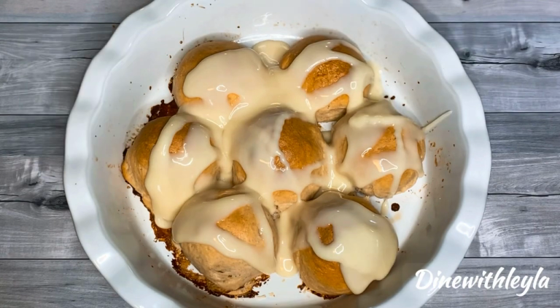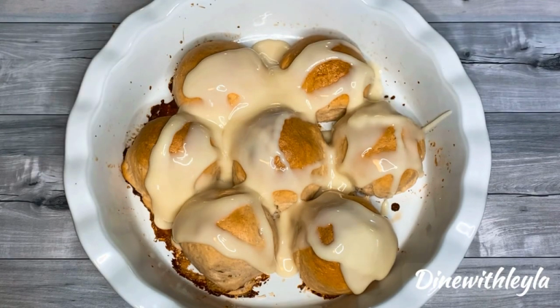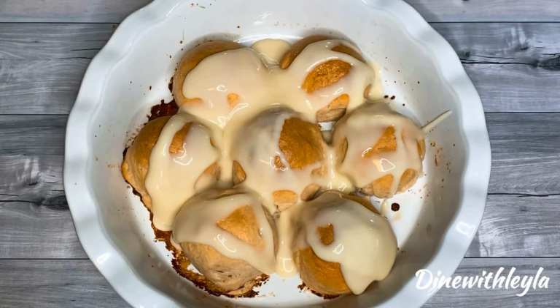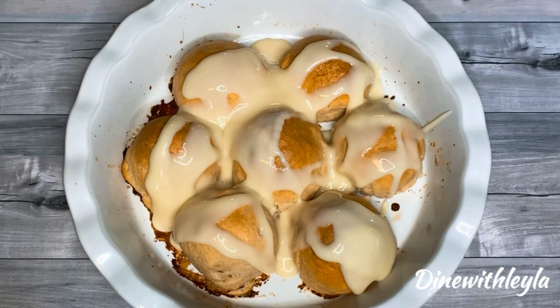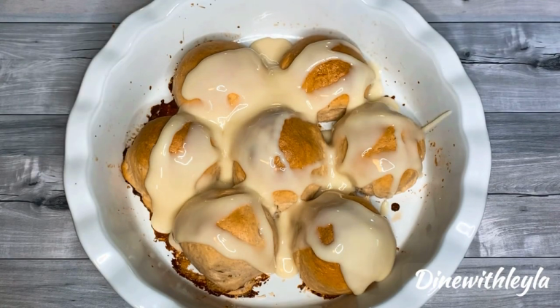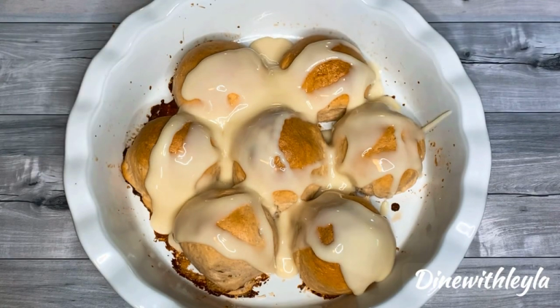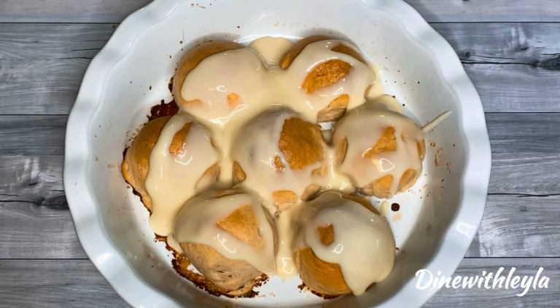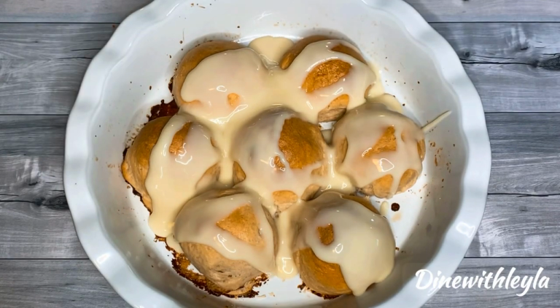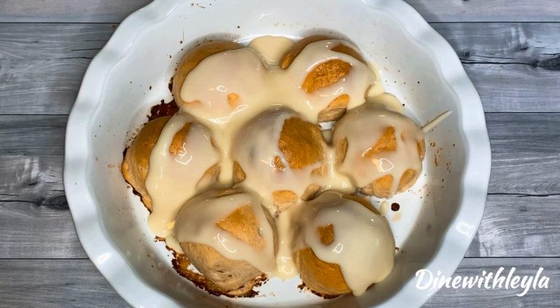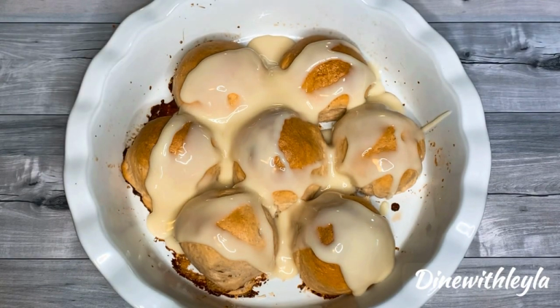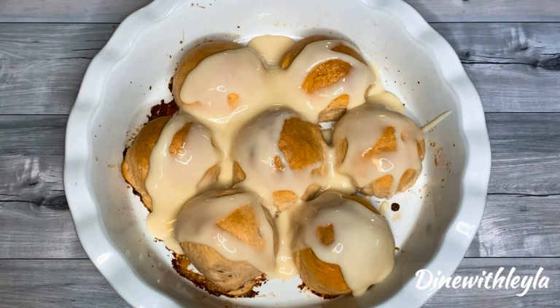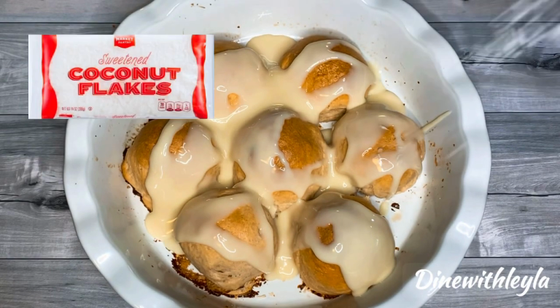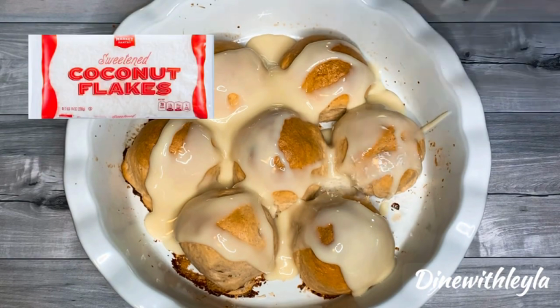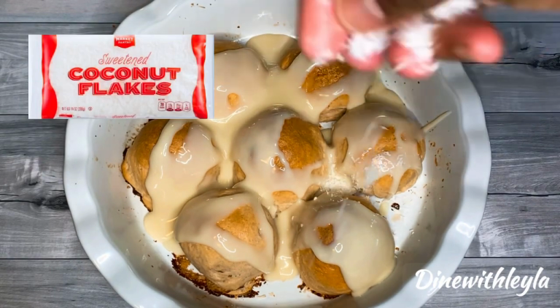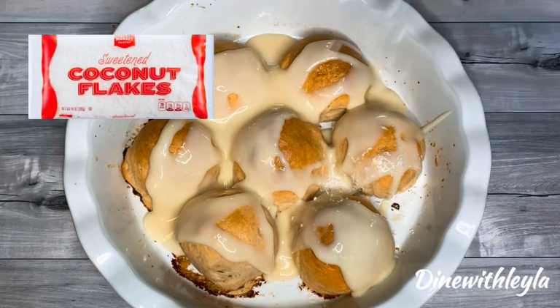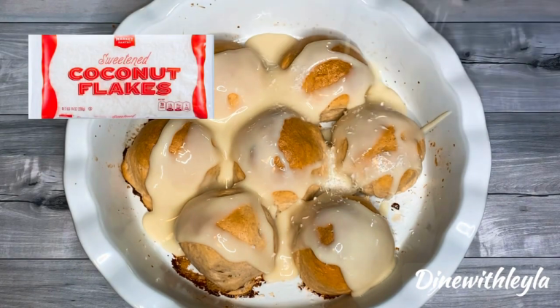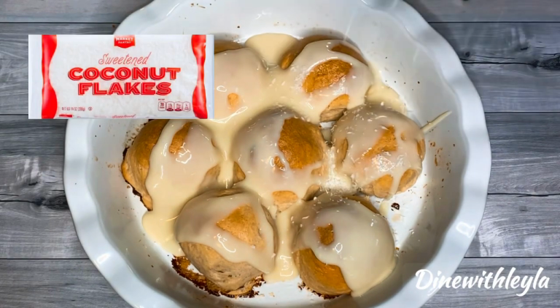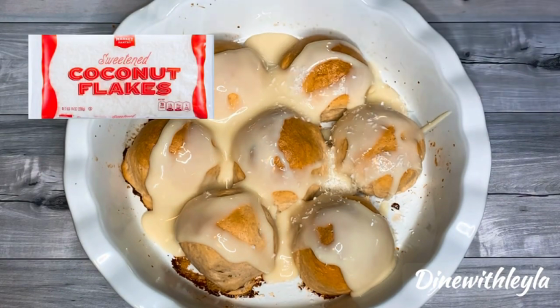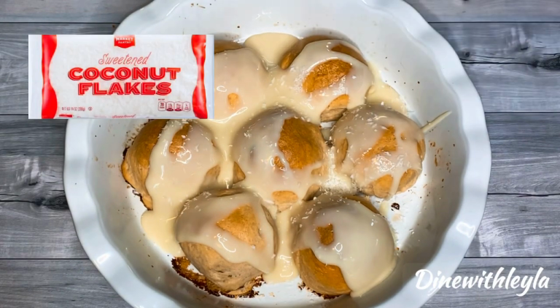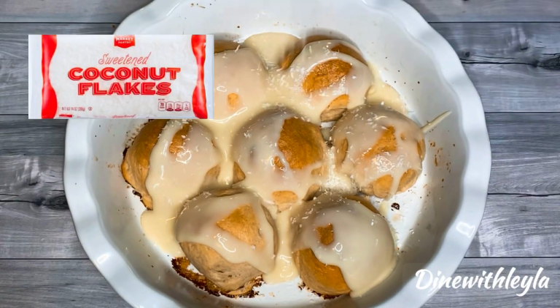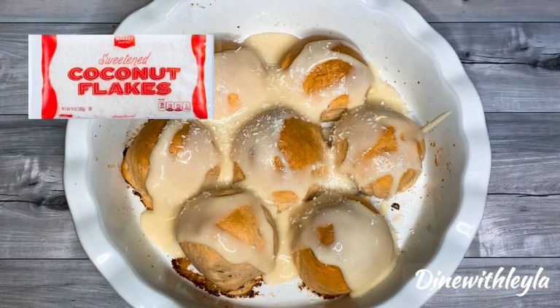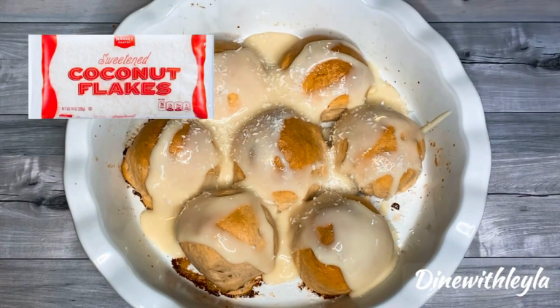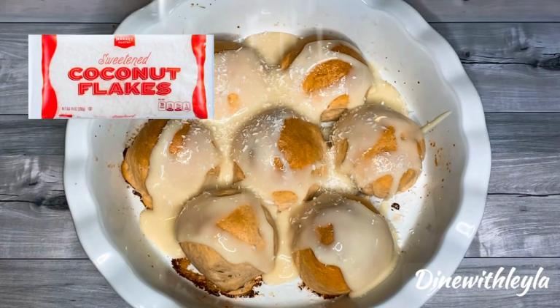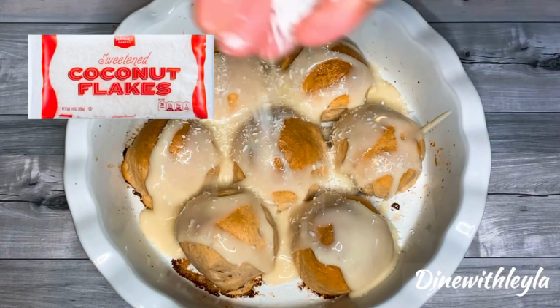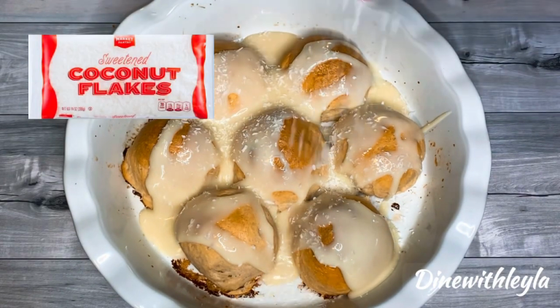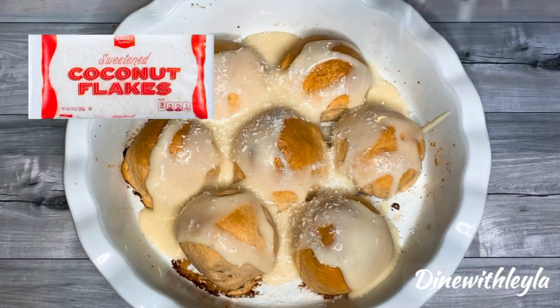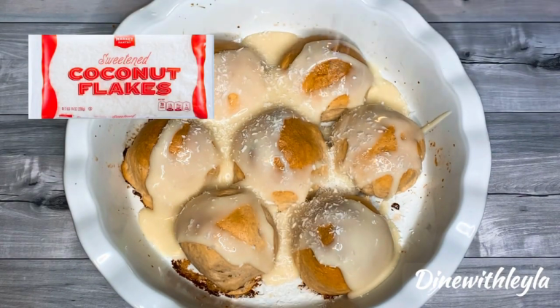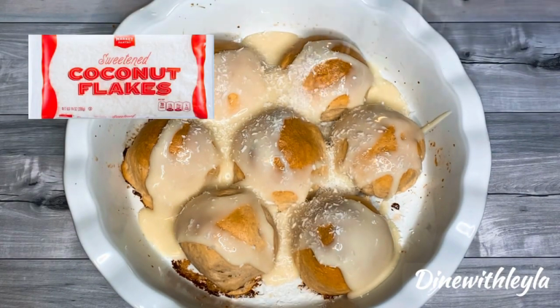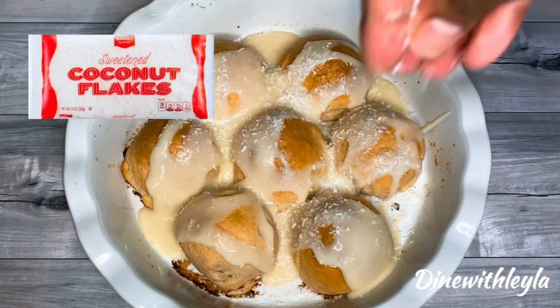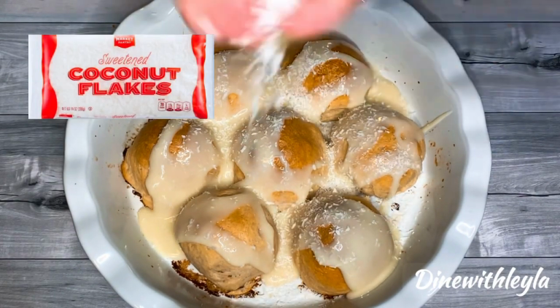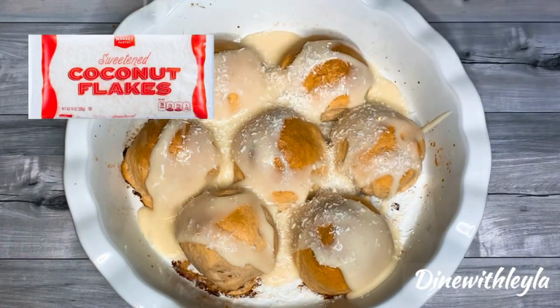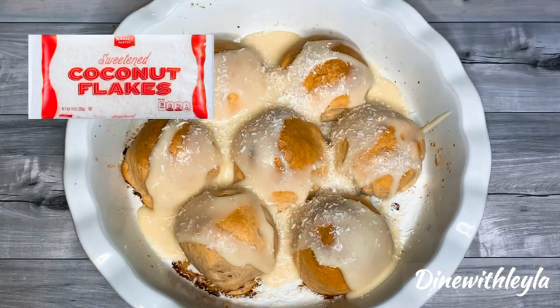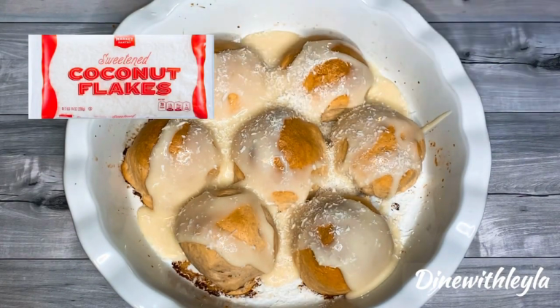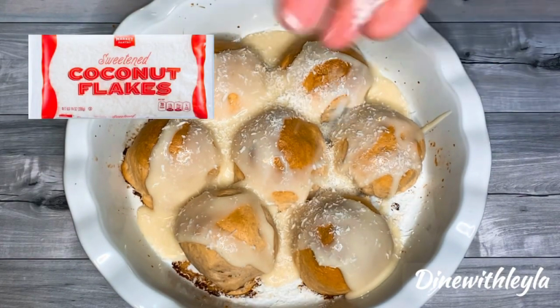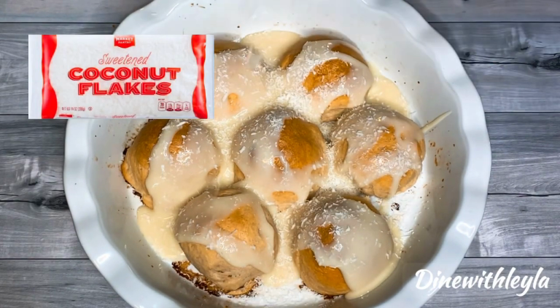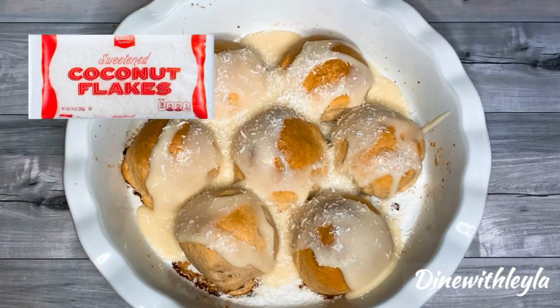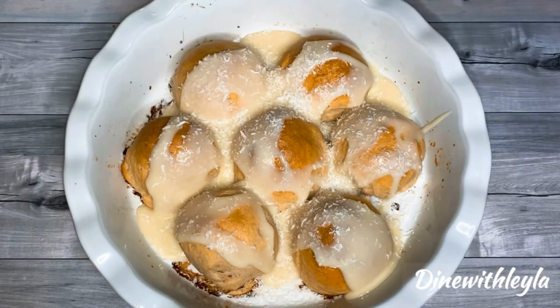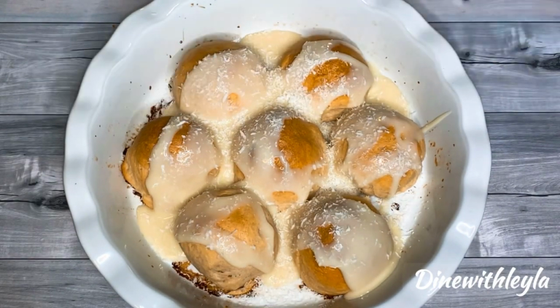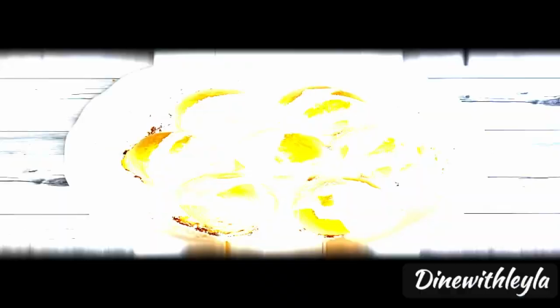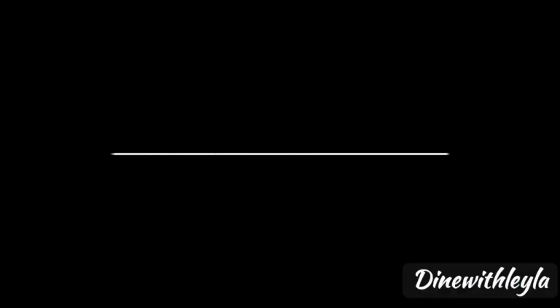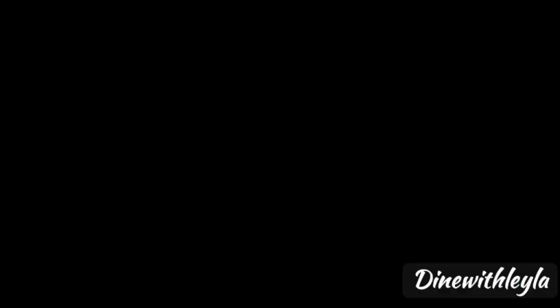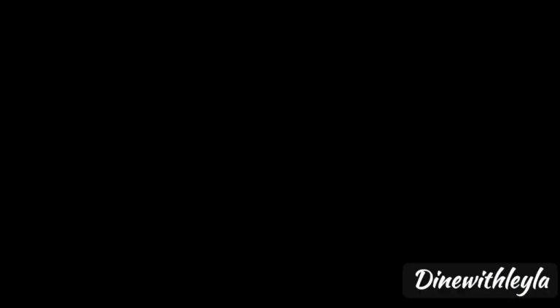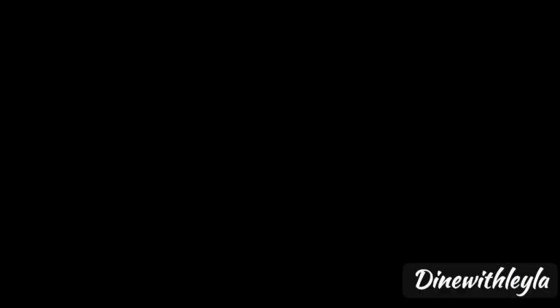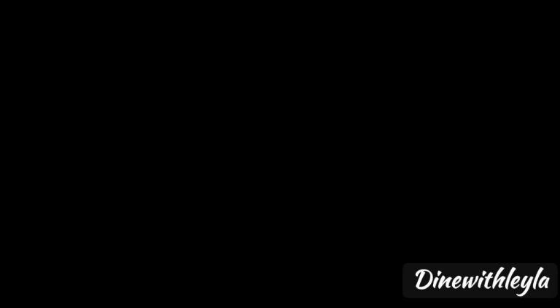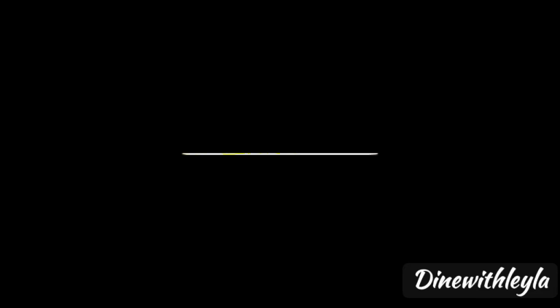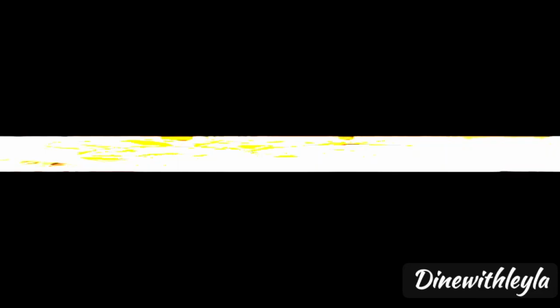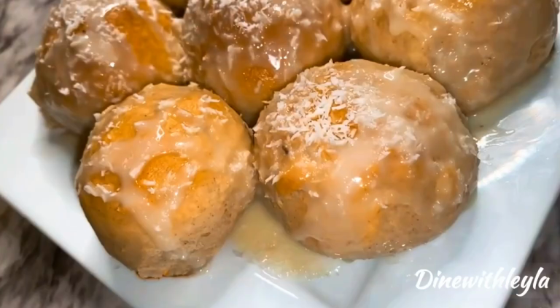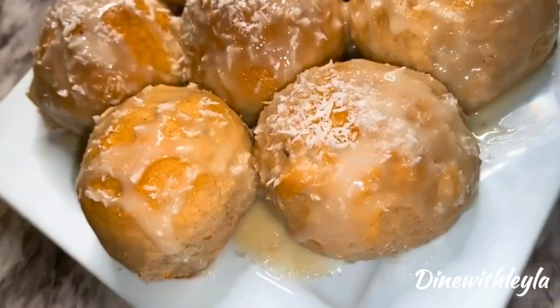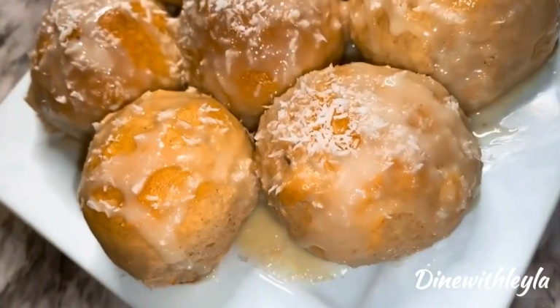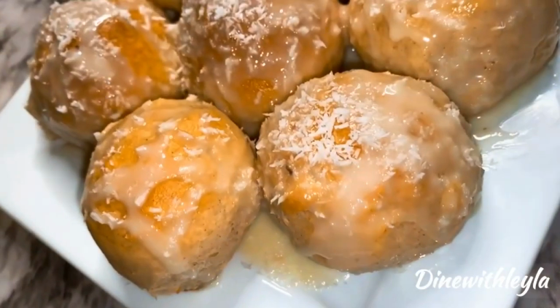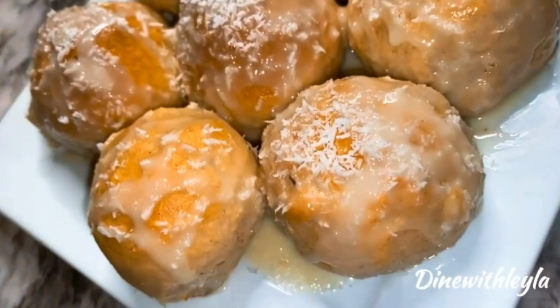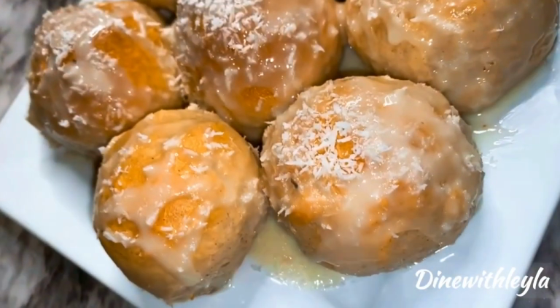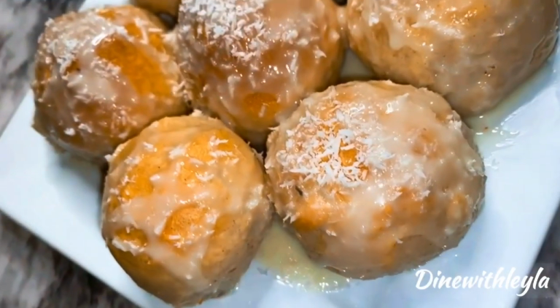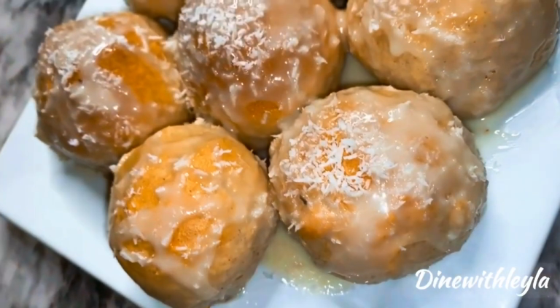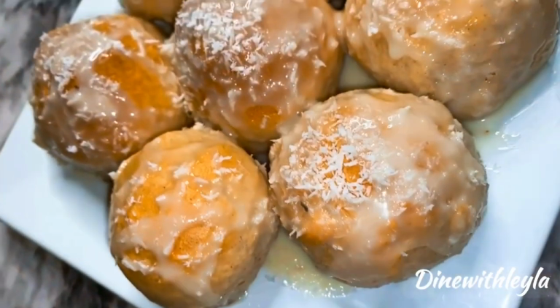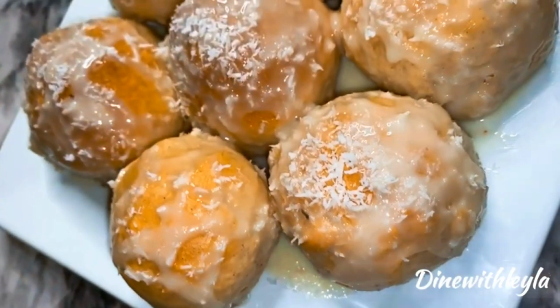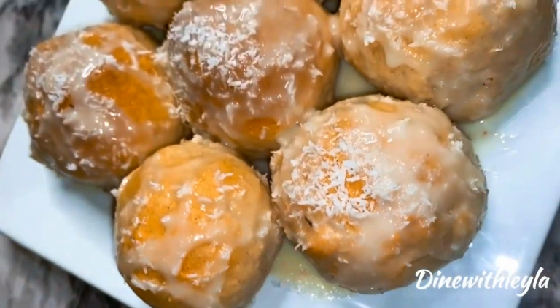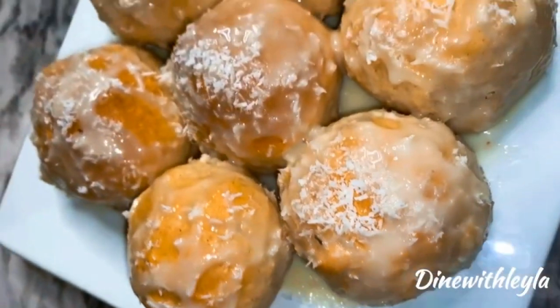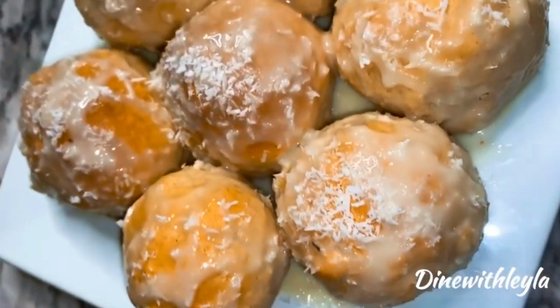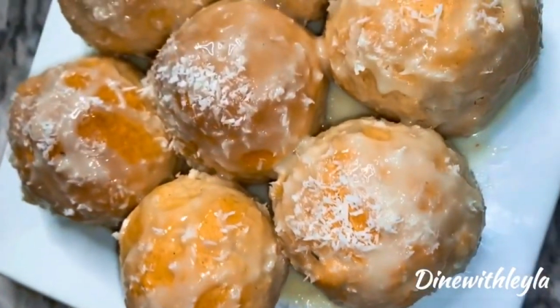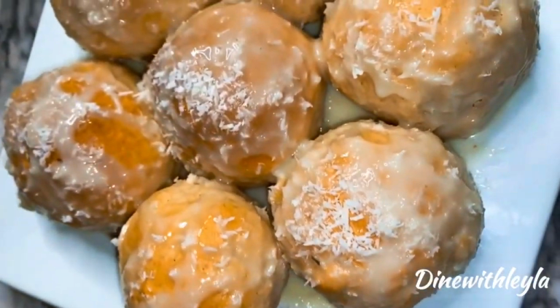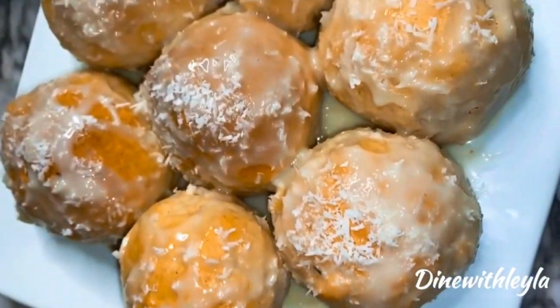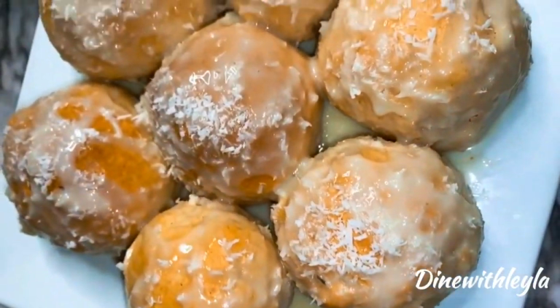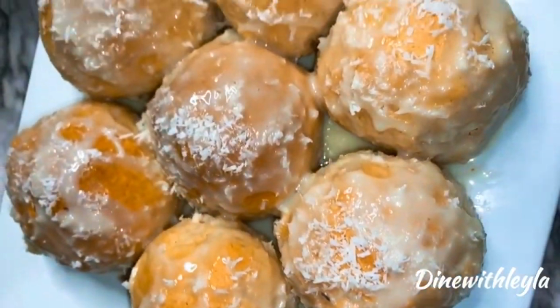Otherwise you can use some melted Biscoff or Nutella, and then top it with some coconut flakes. And then it will be time to enjoy!